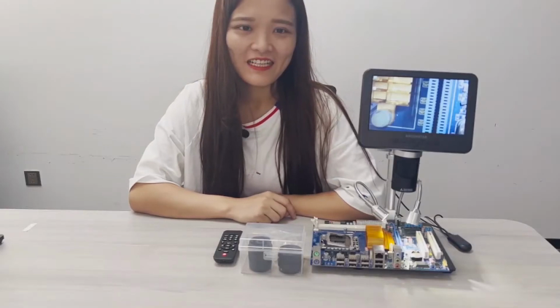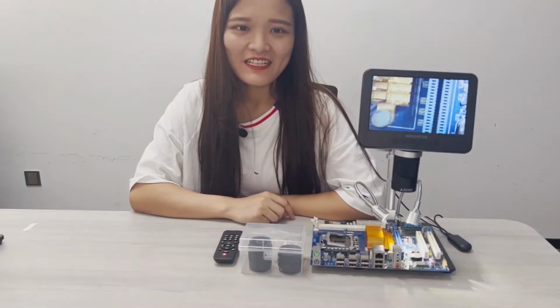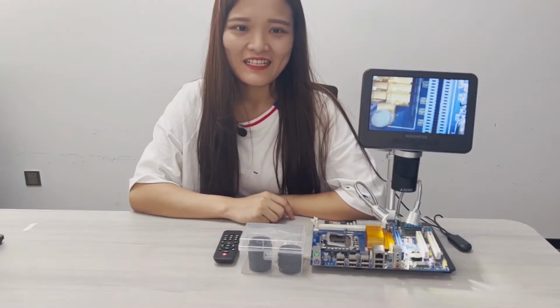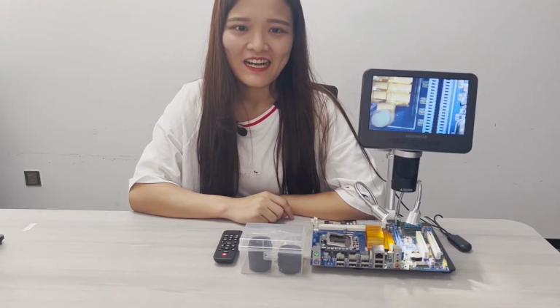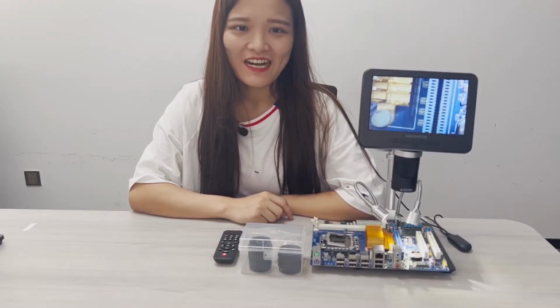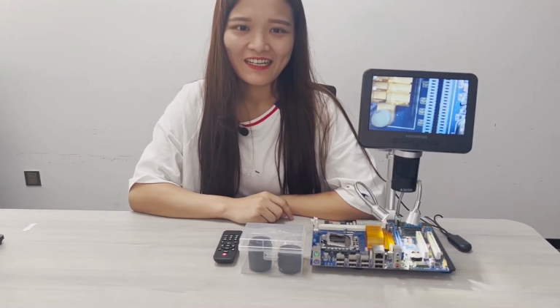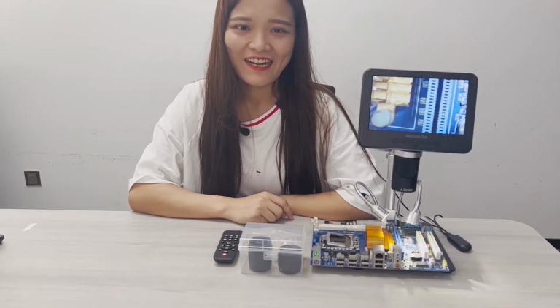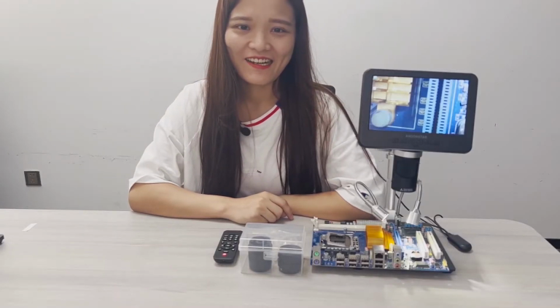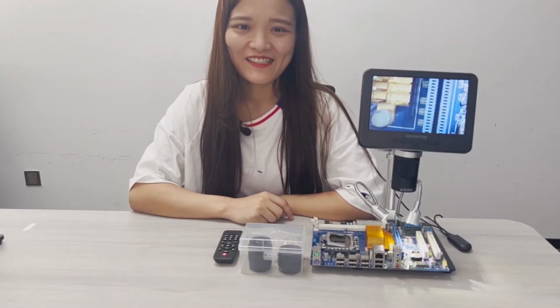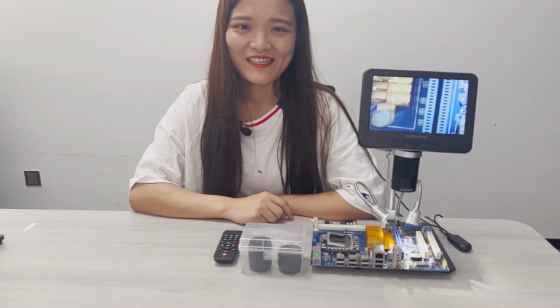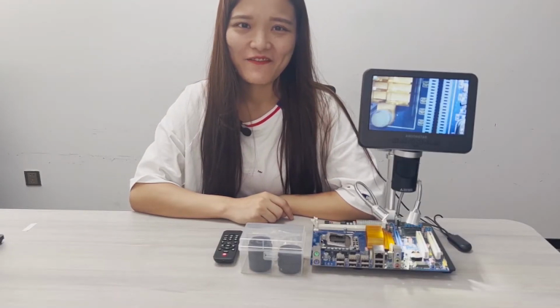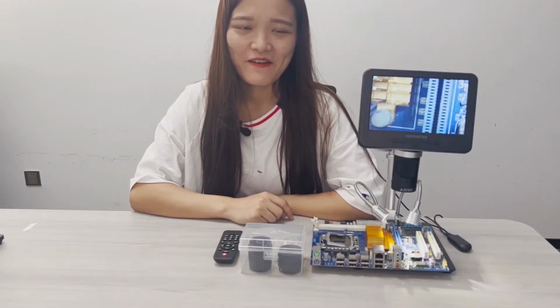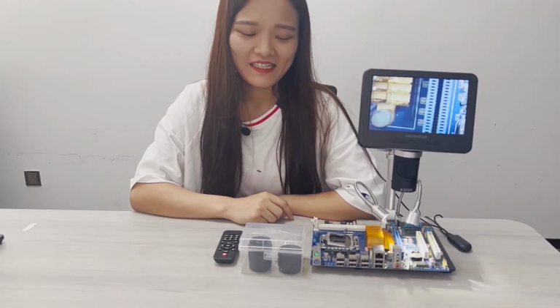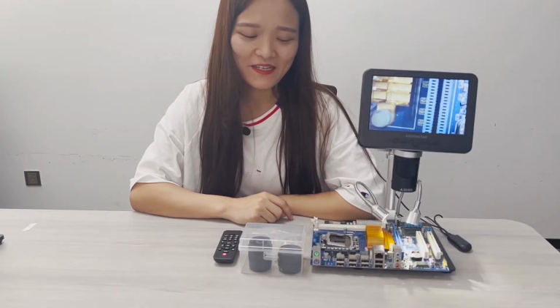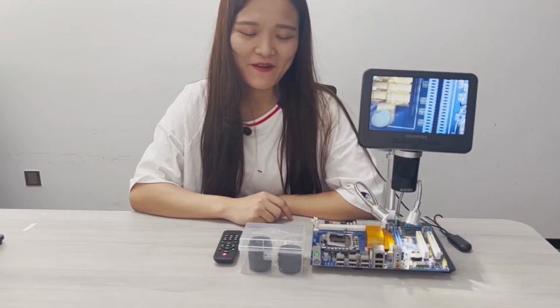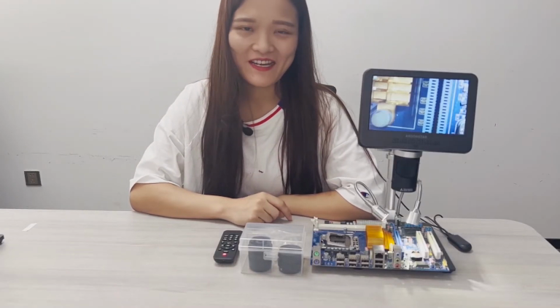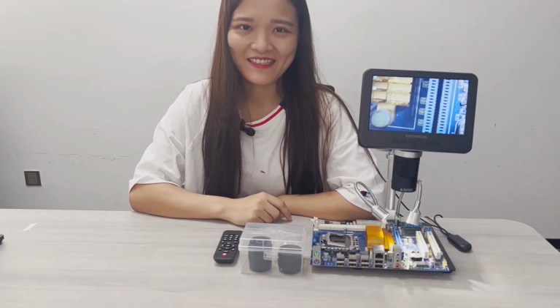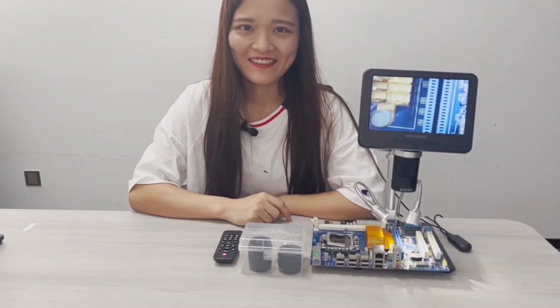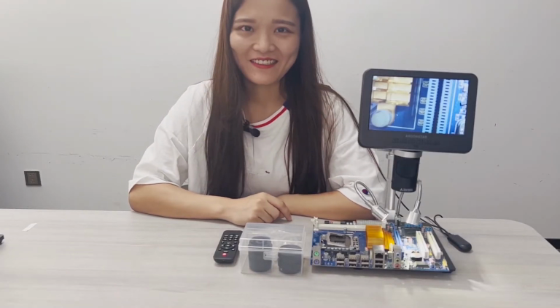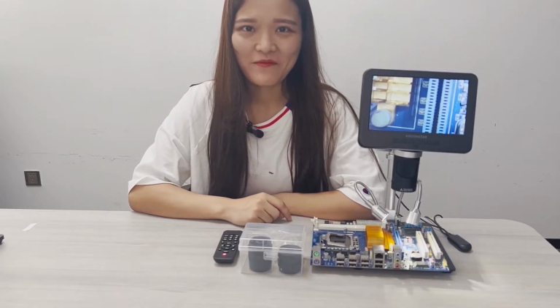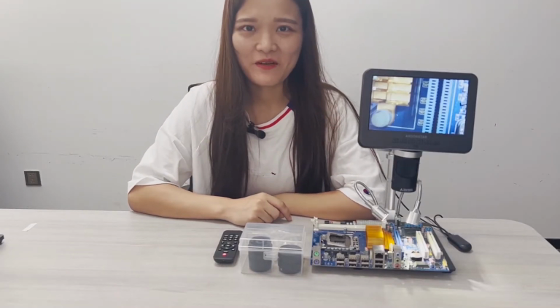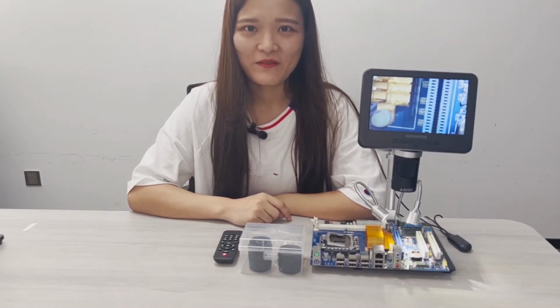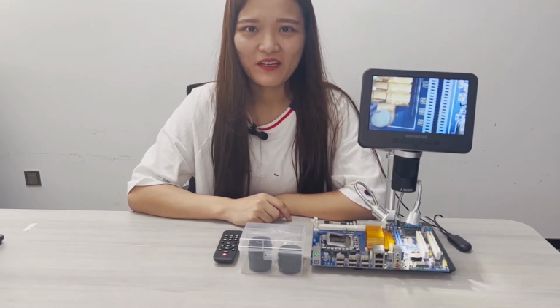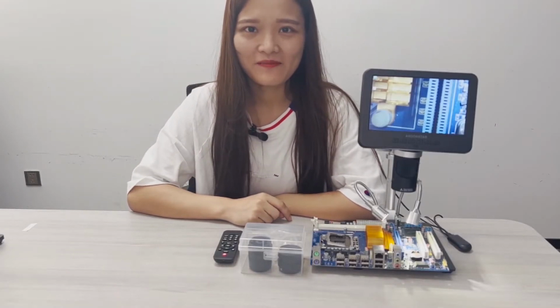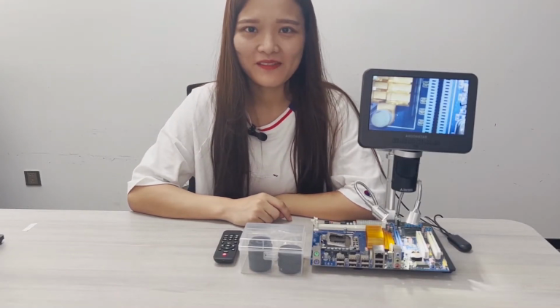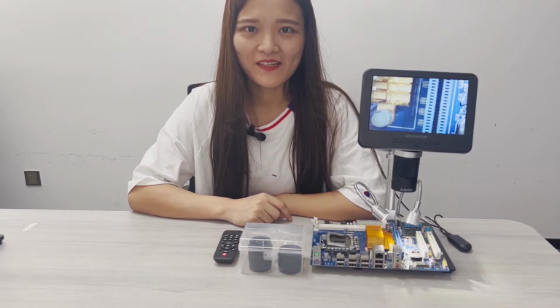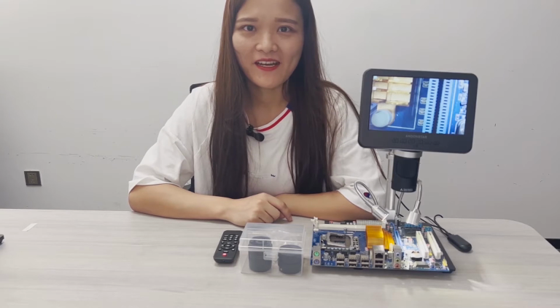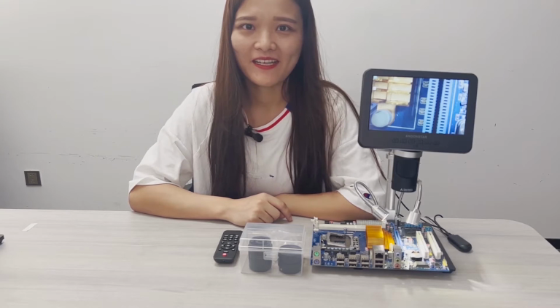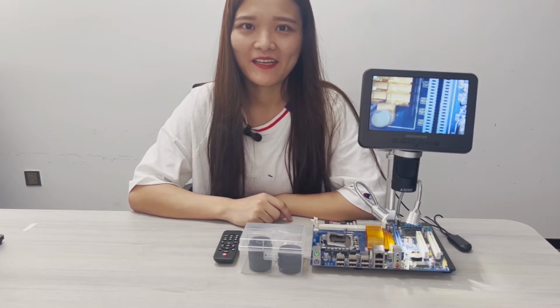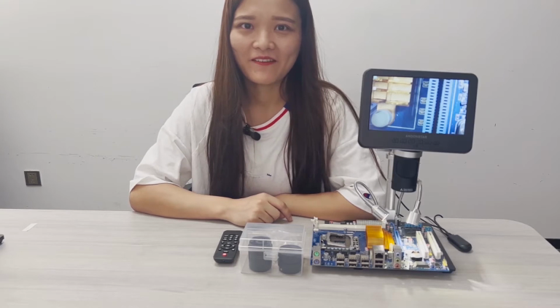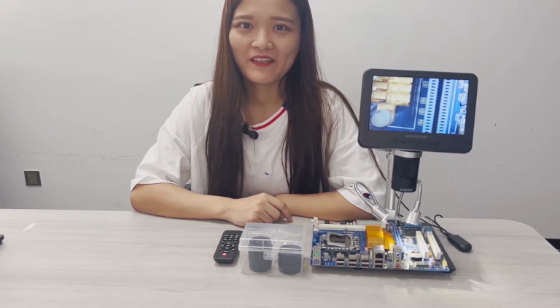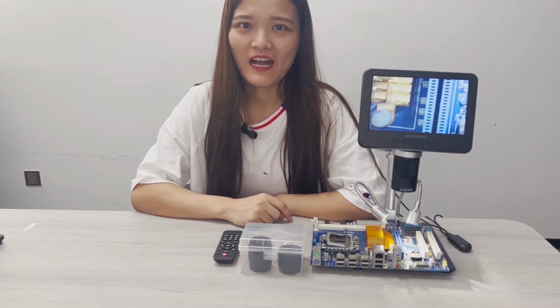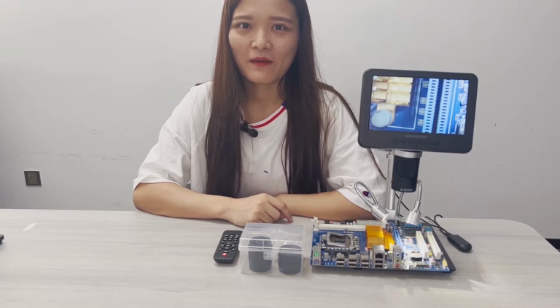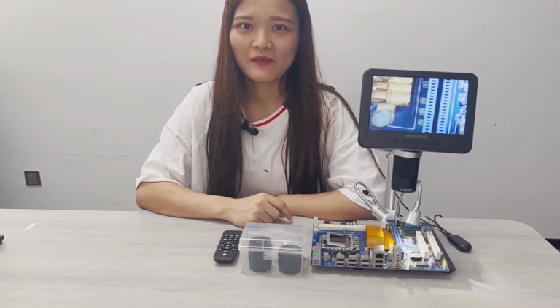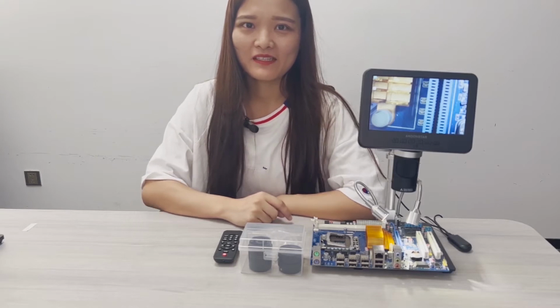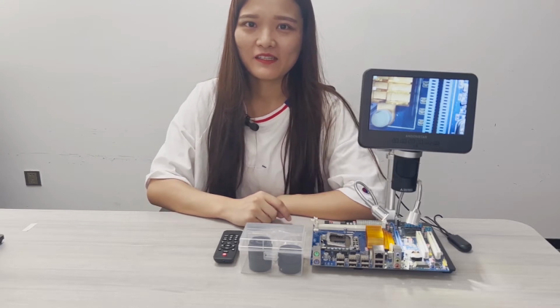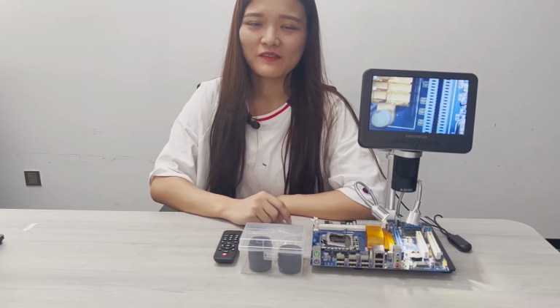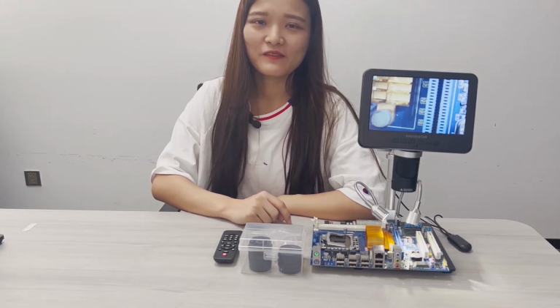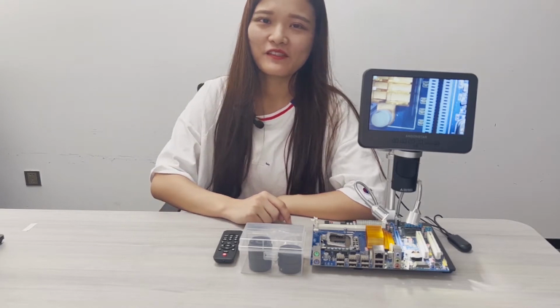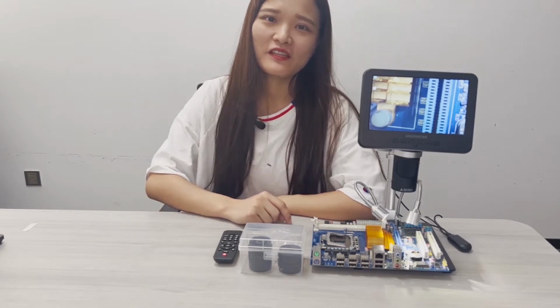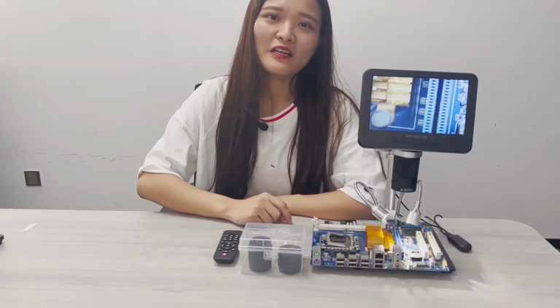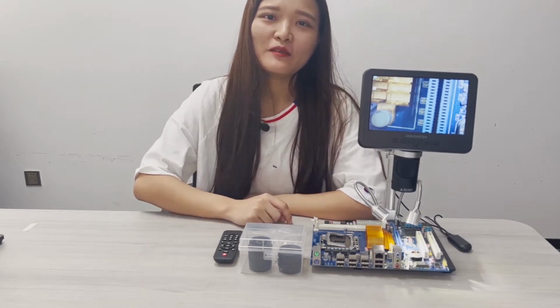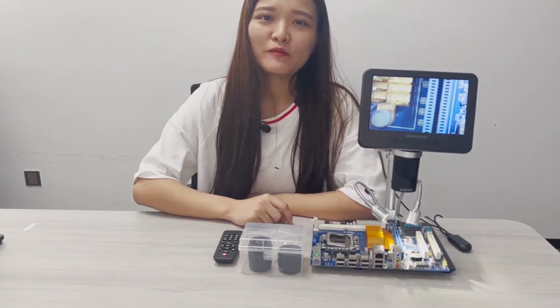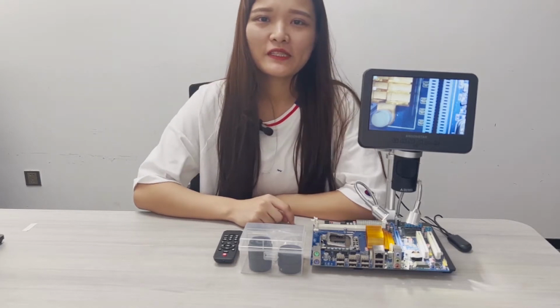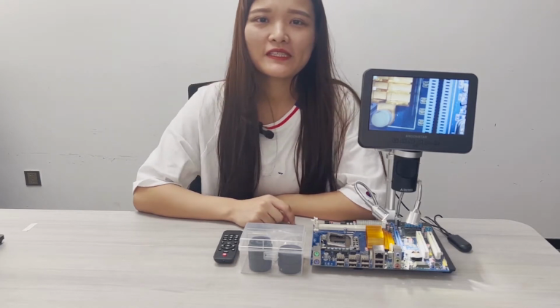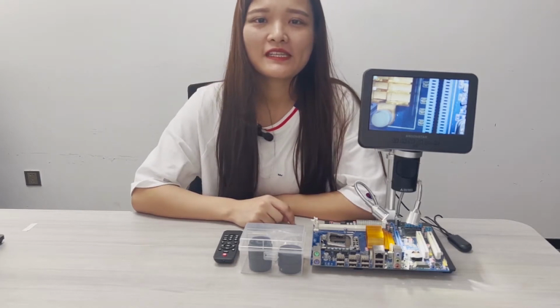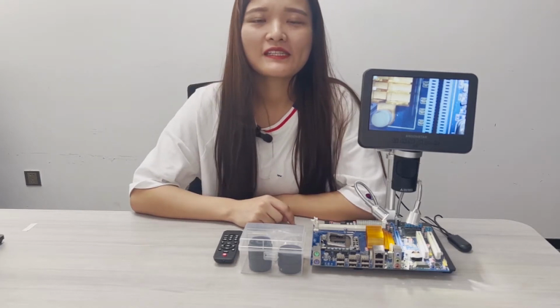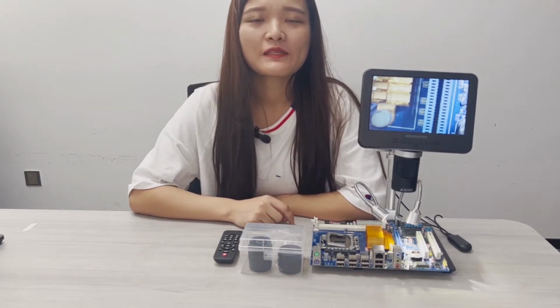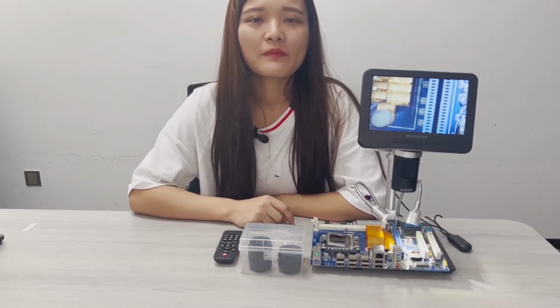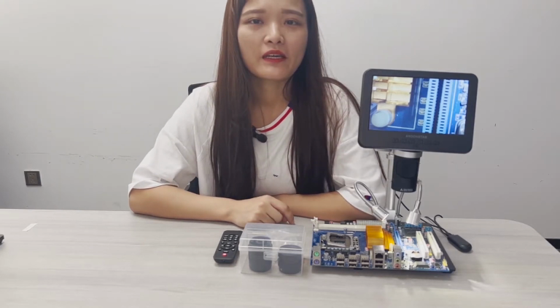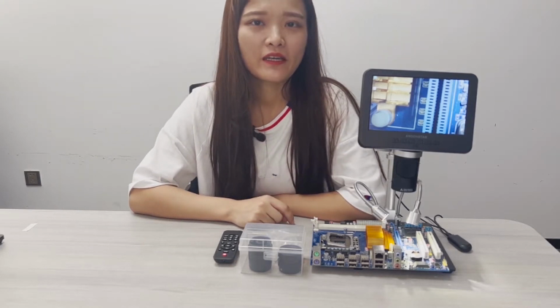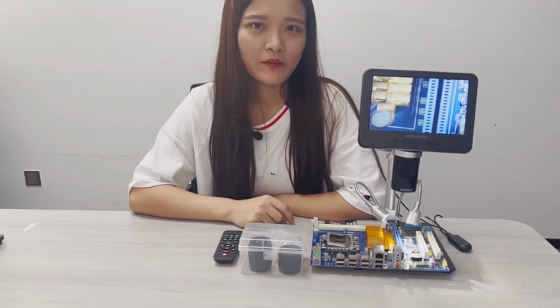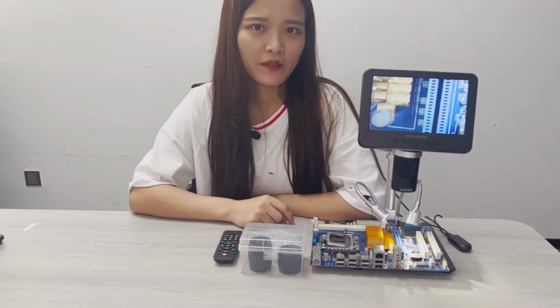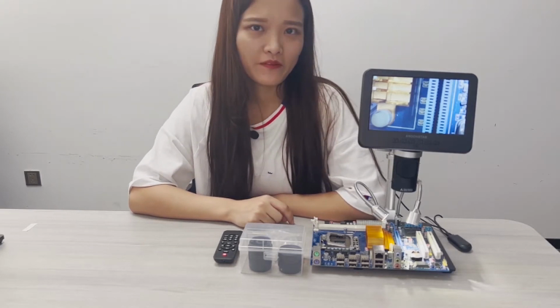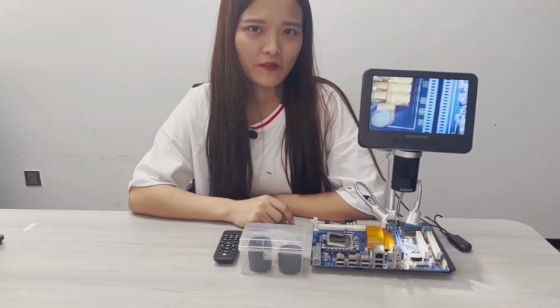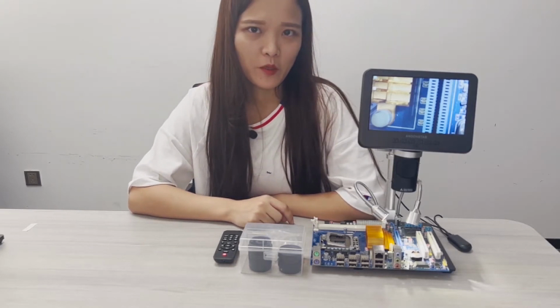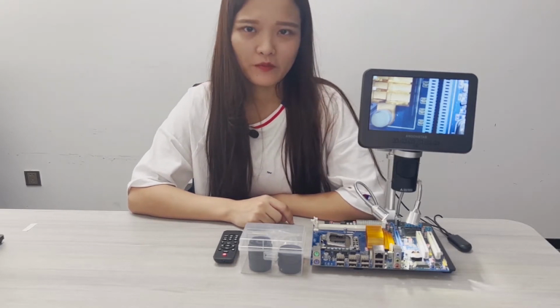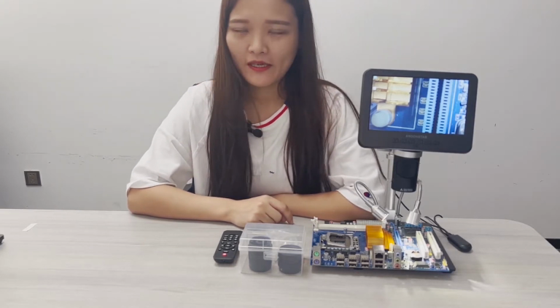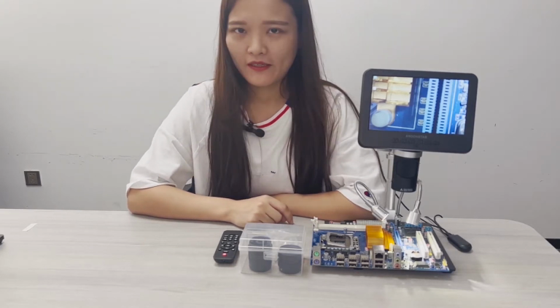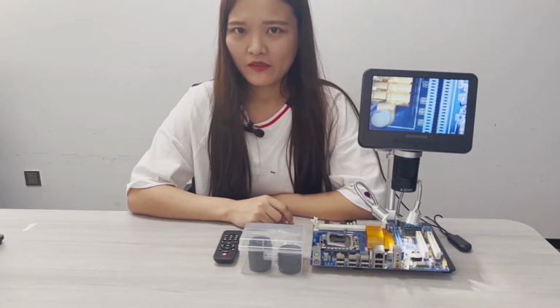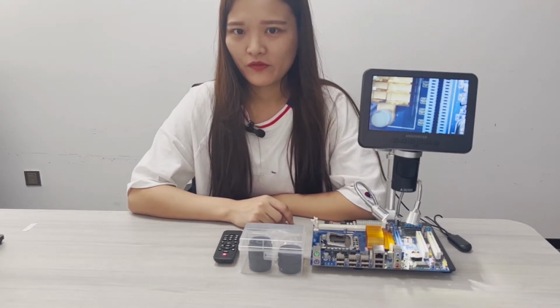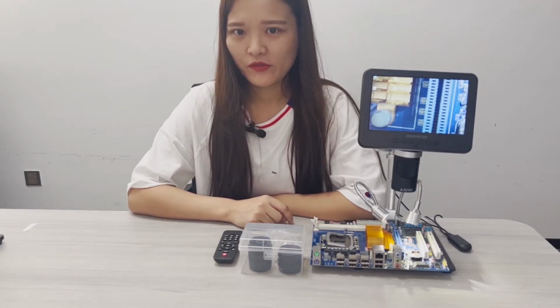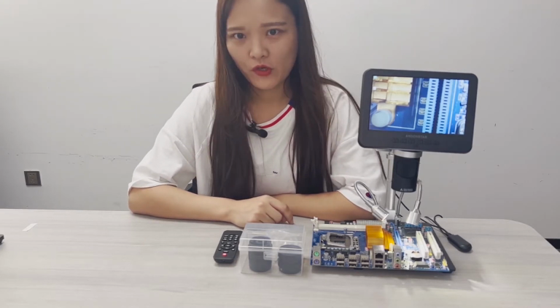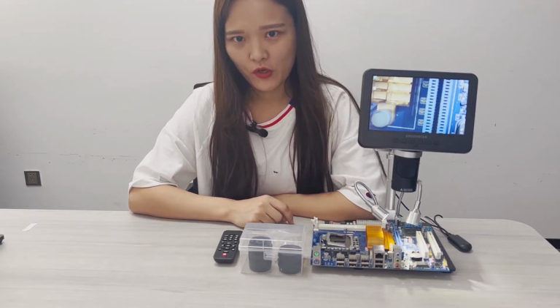Hi, how's everyone doing? Welcome to another episode presented by Carrie from Endone Store.